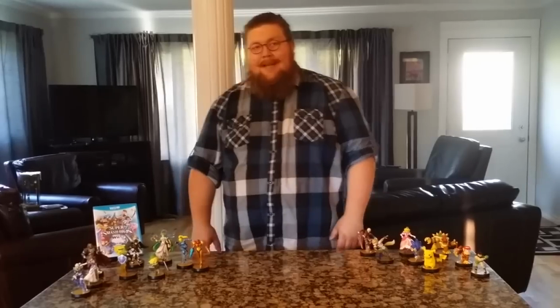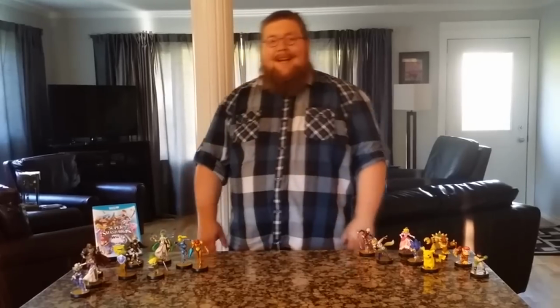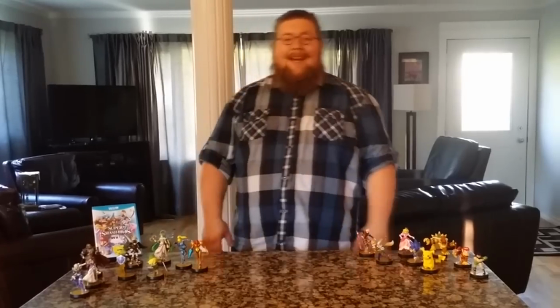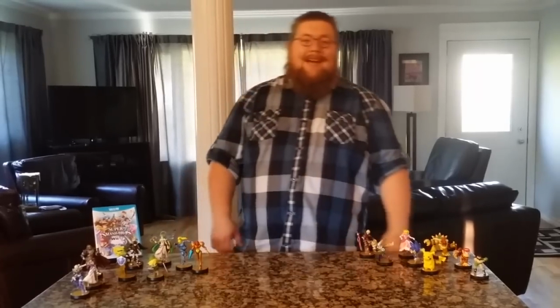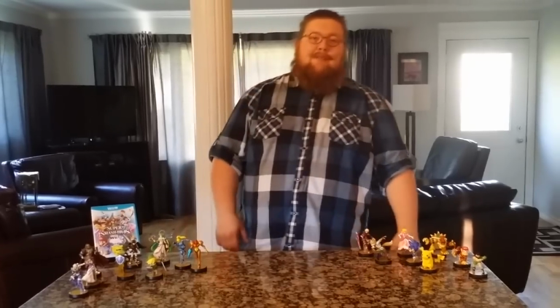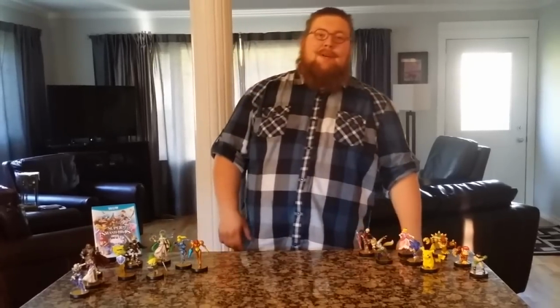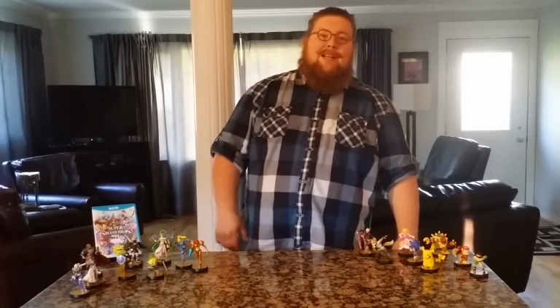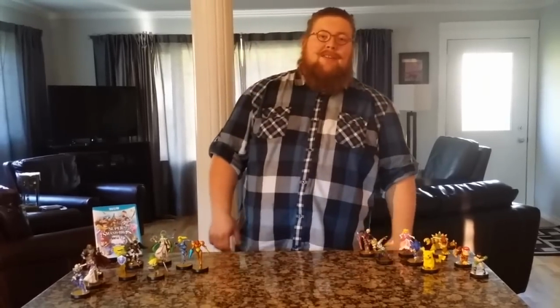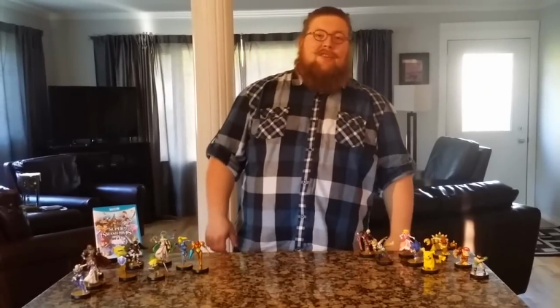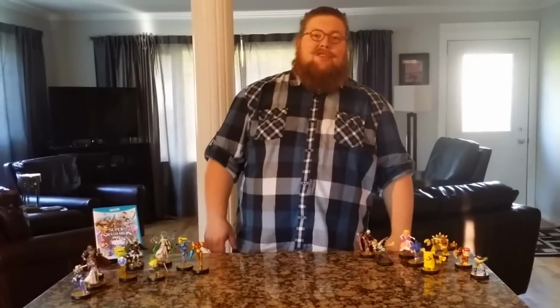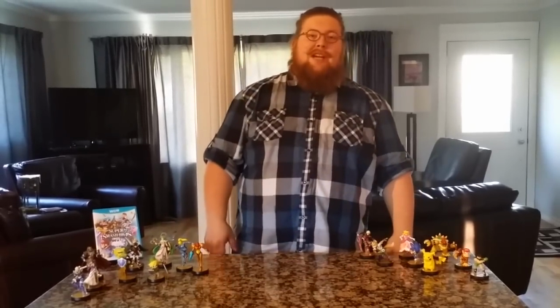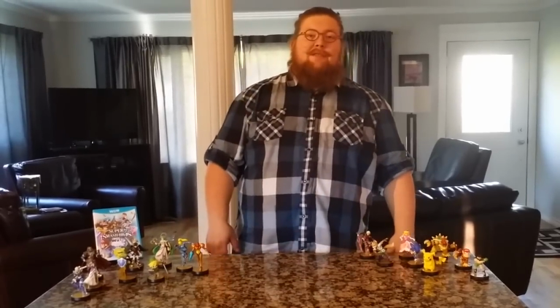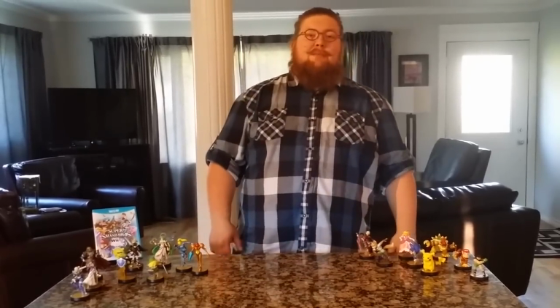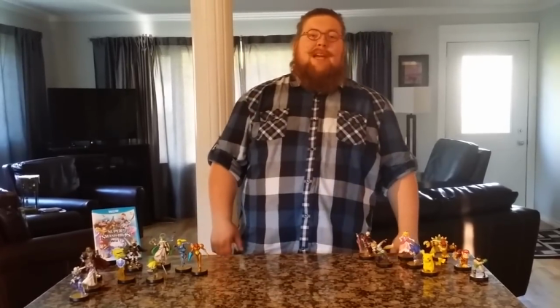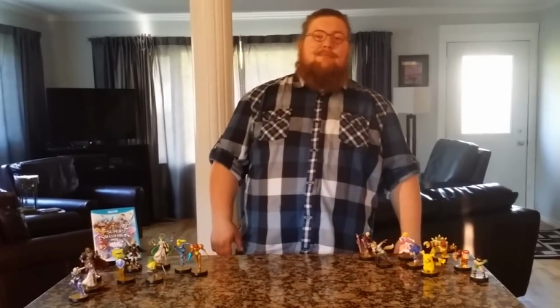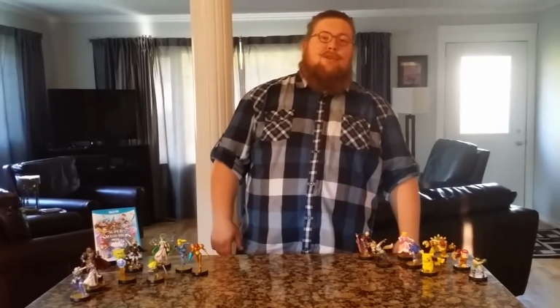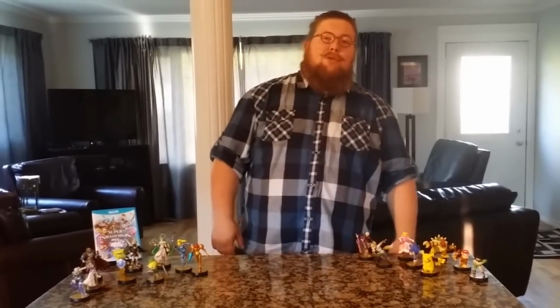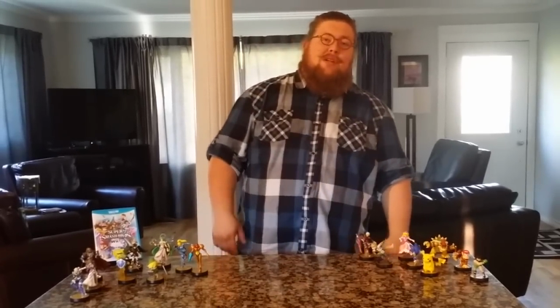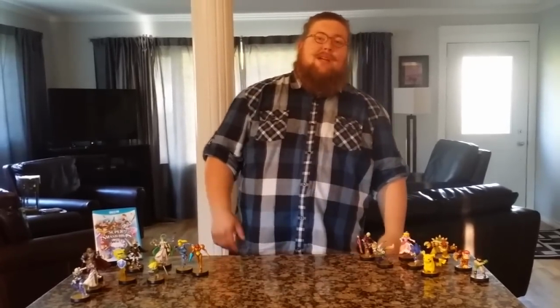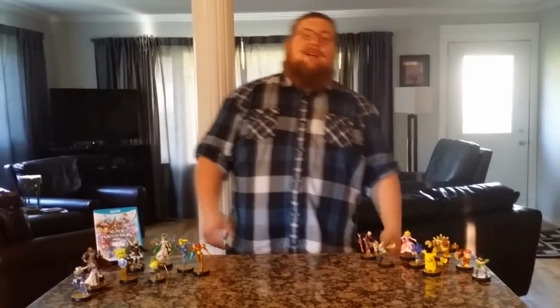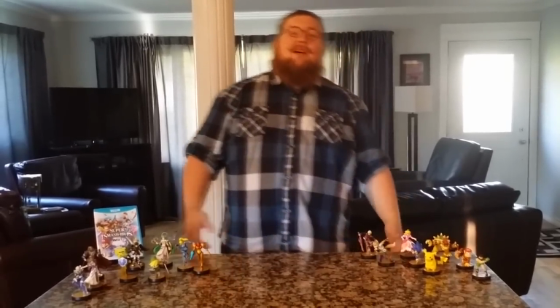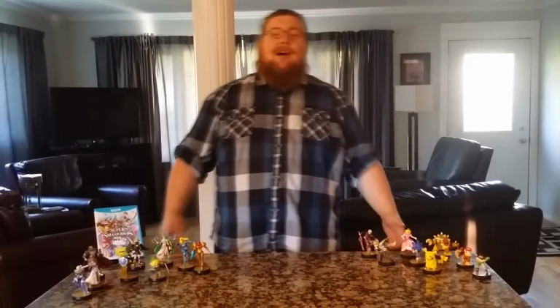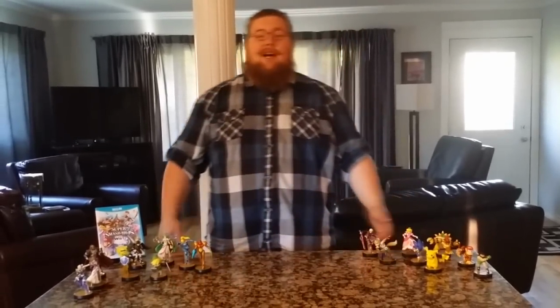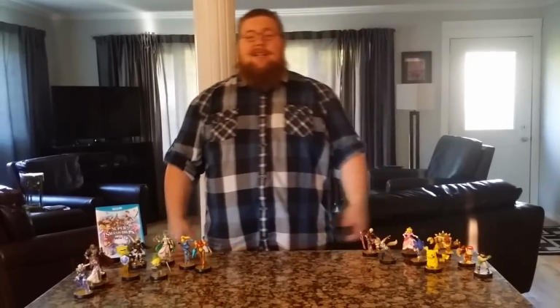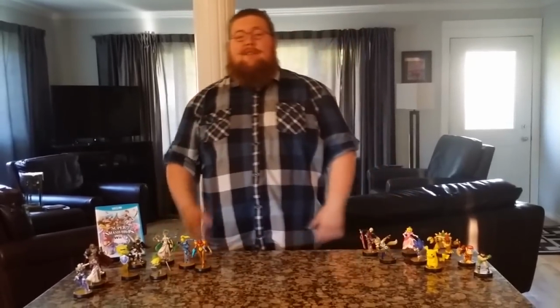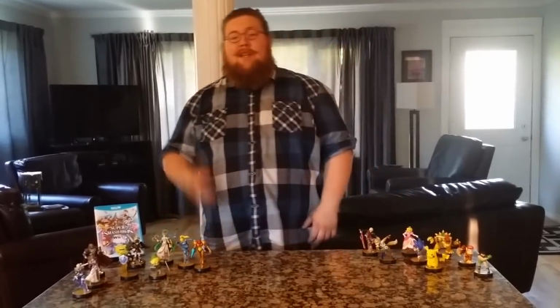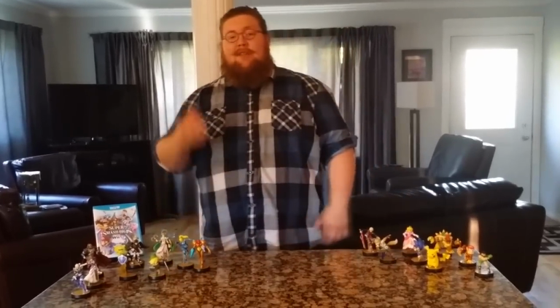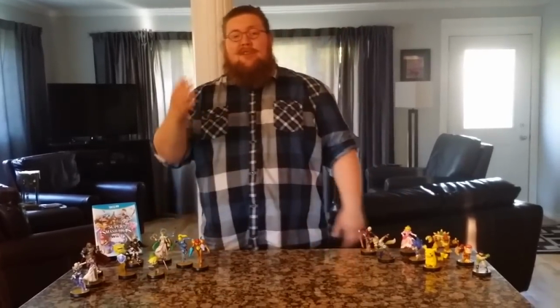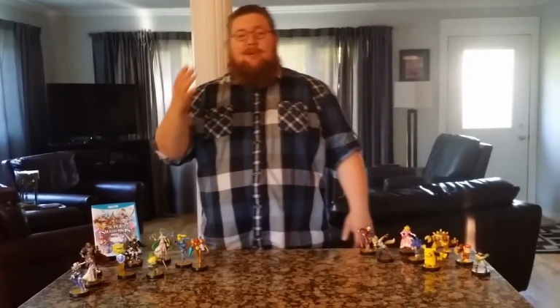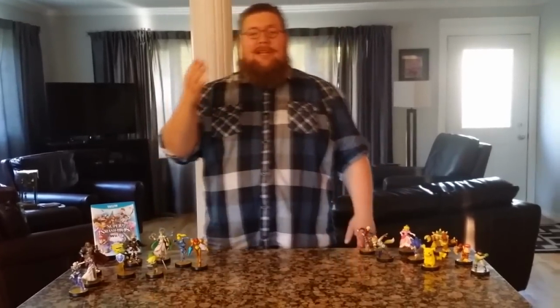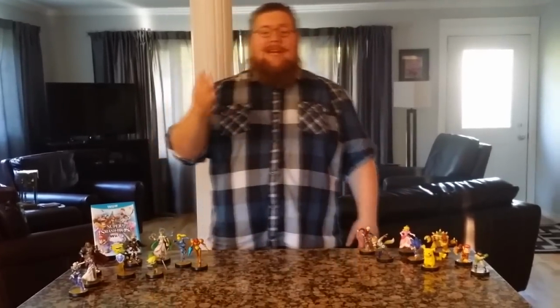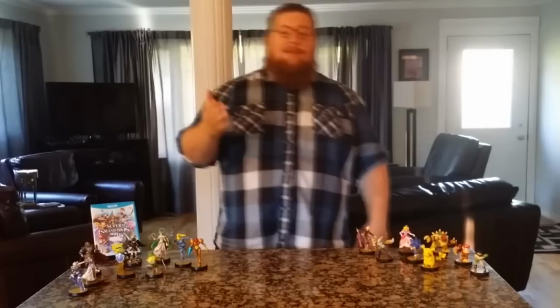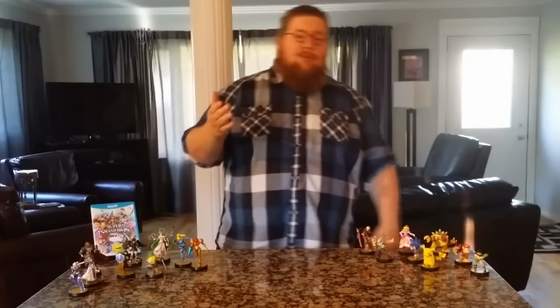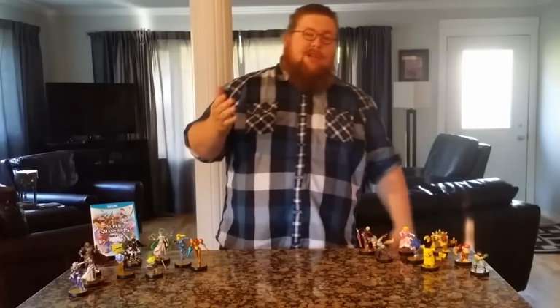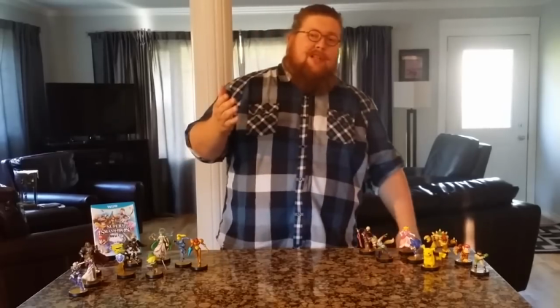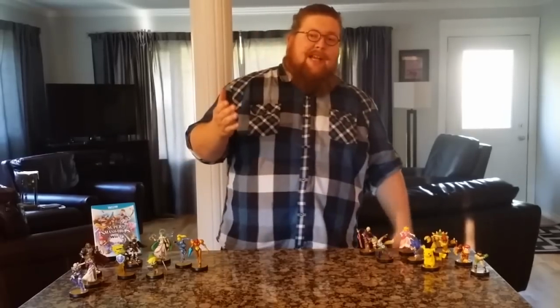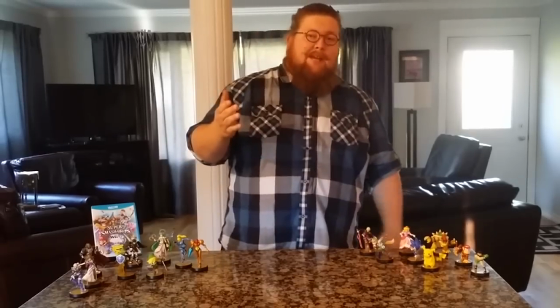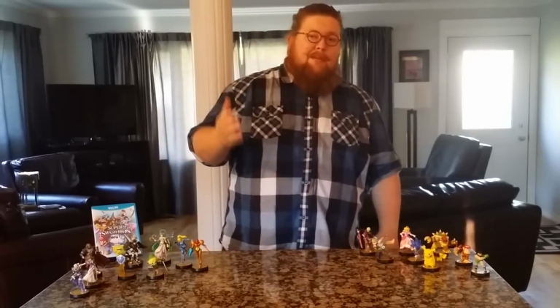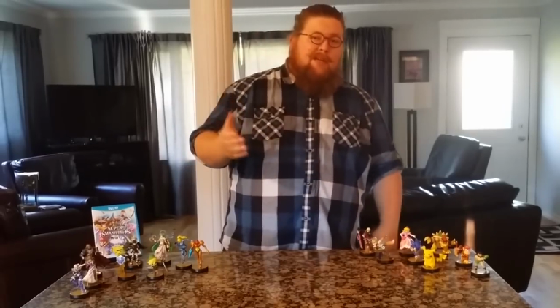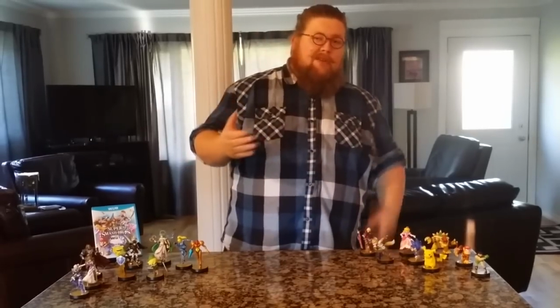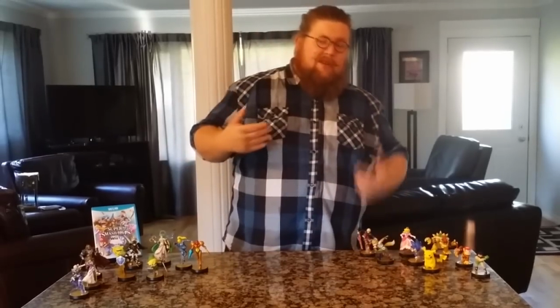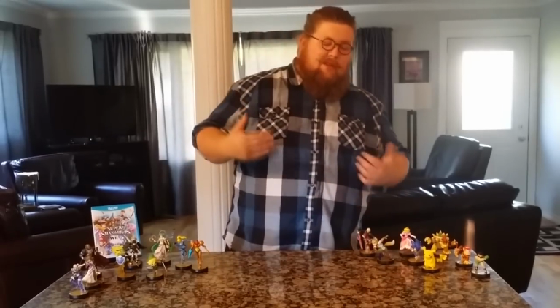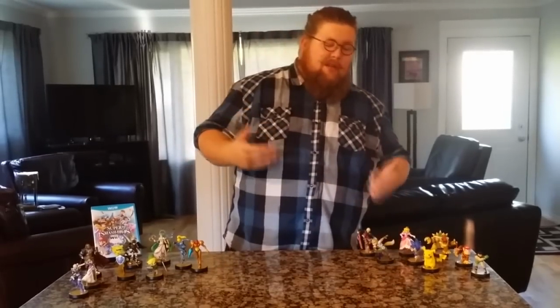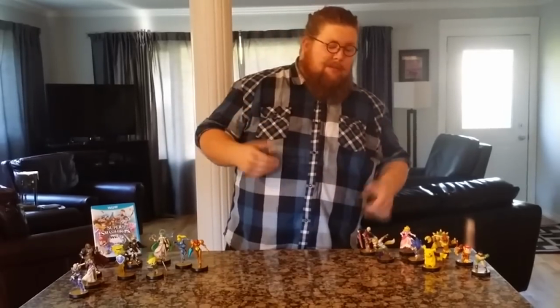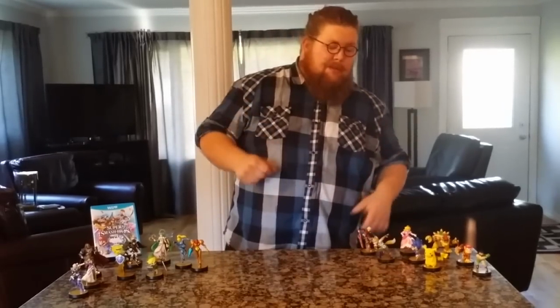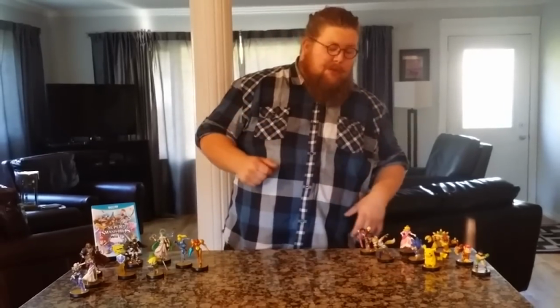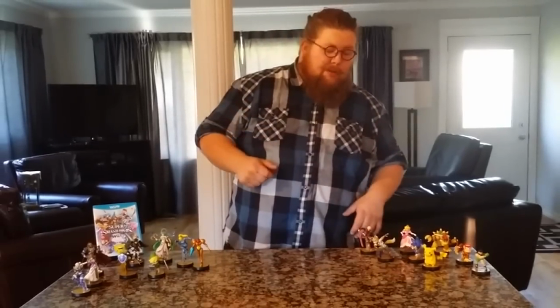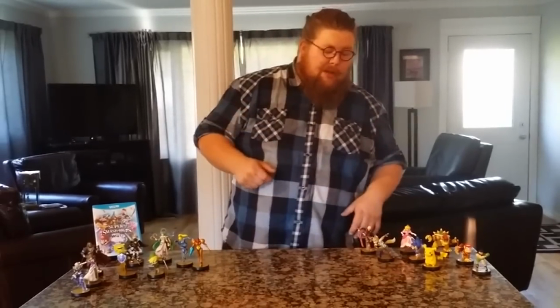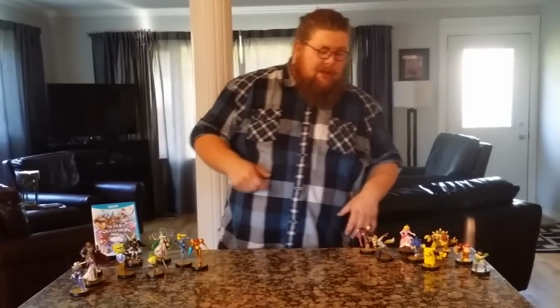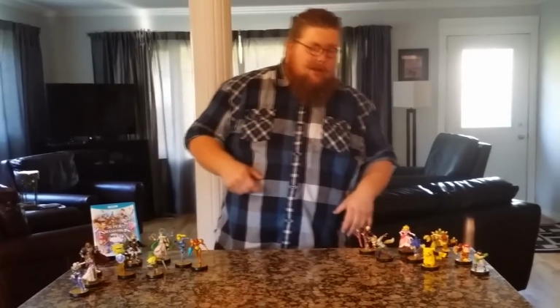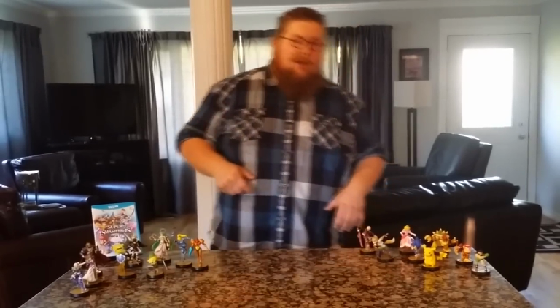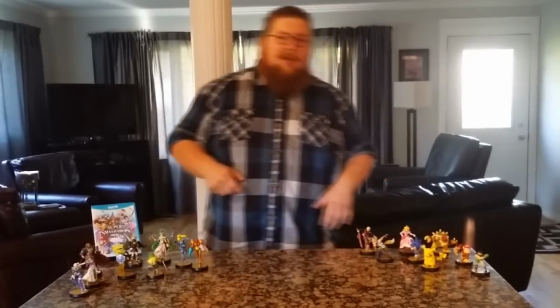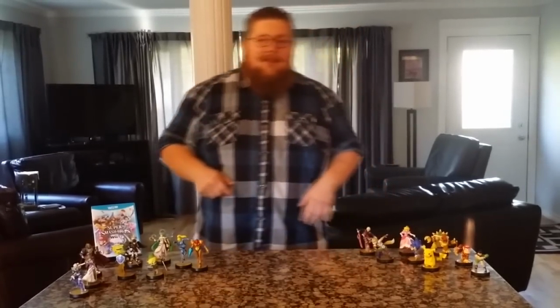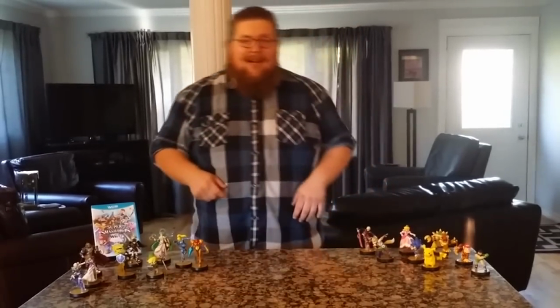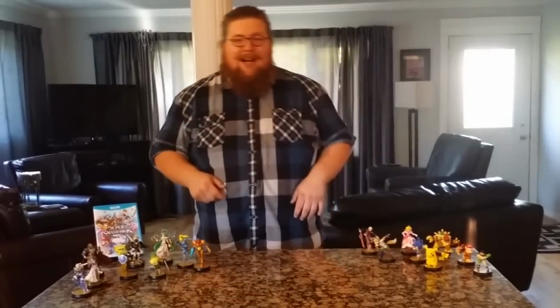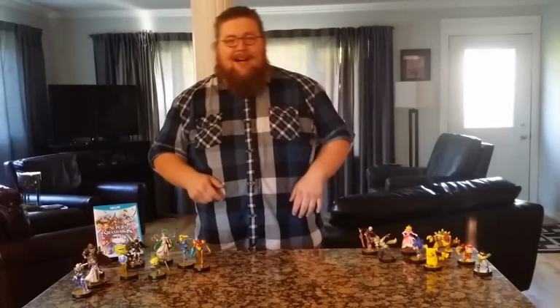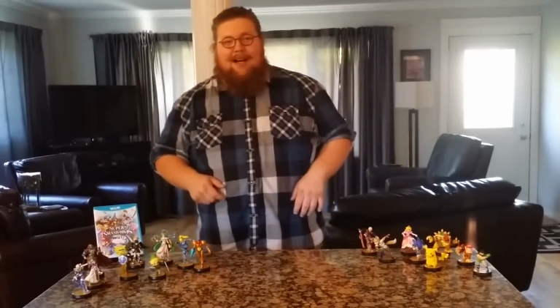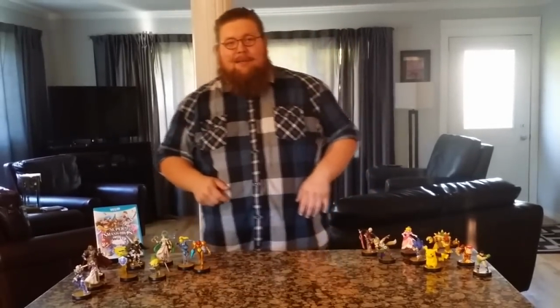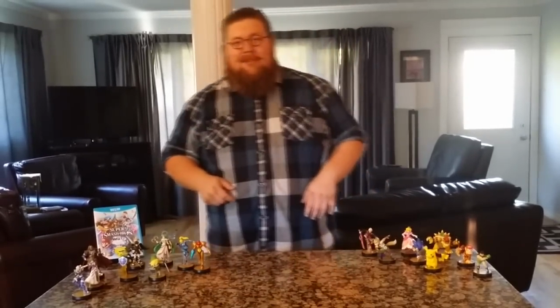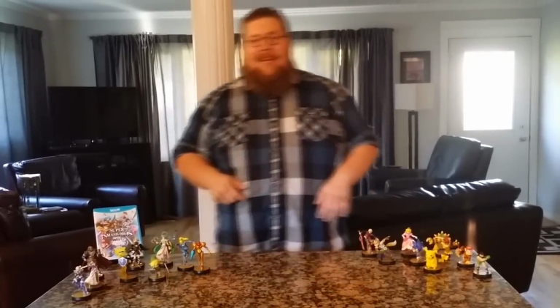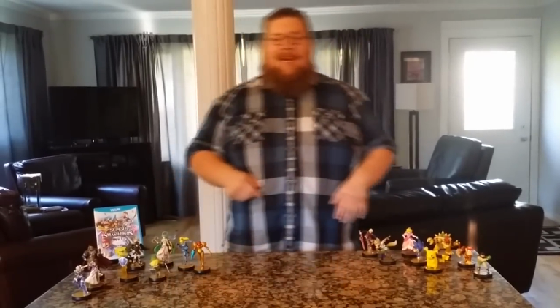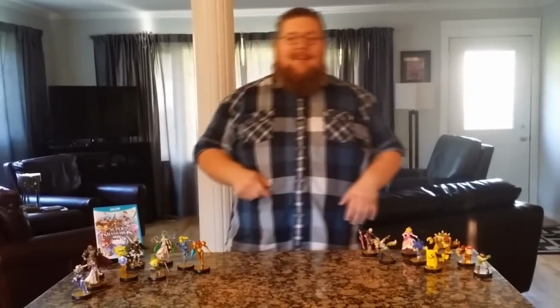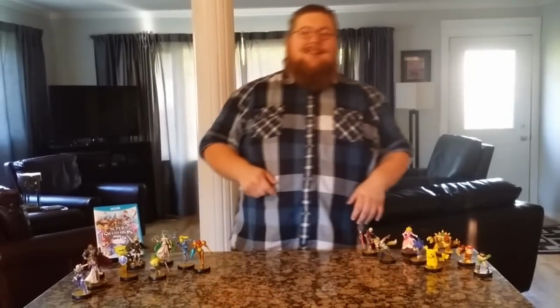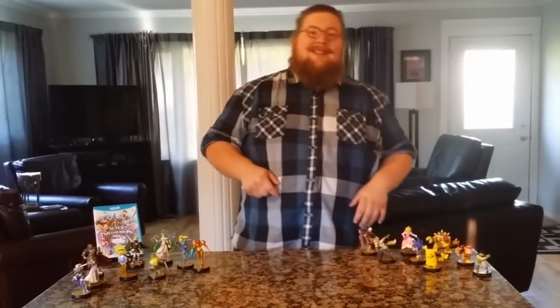Hey everybody, this is Jay from GameMode. Devin is doing the camera work today because I'm the pretty one. Sure, we'll go with that.